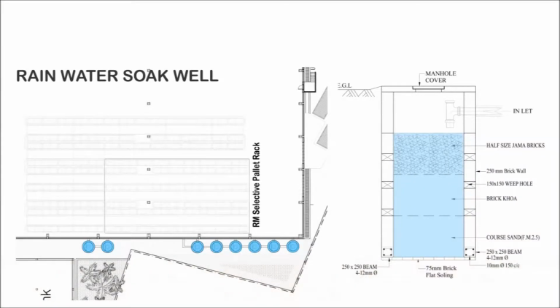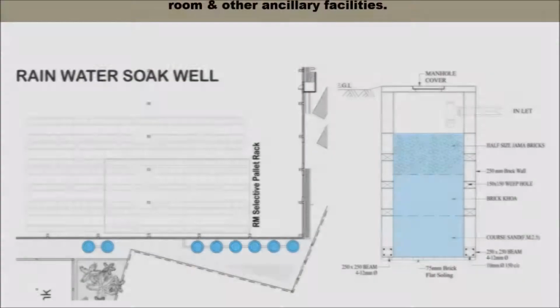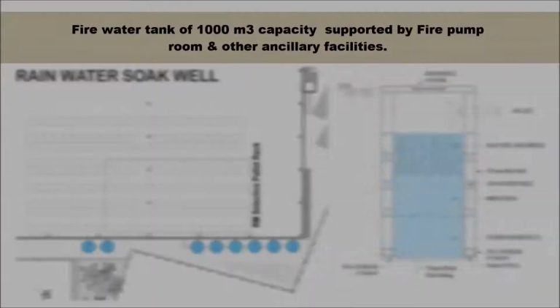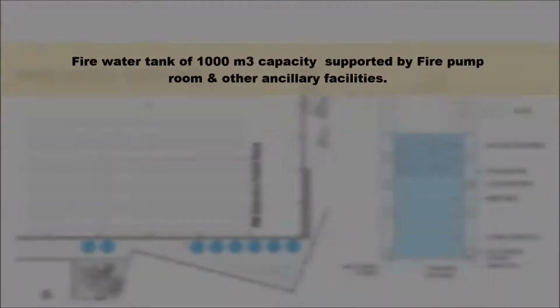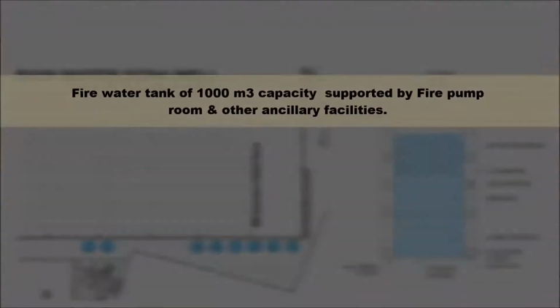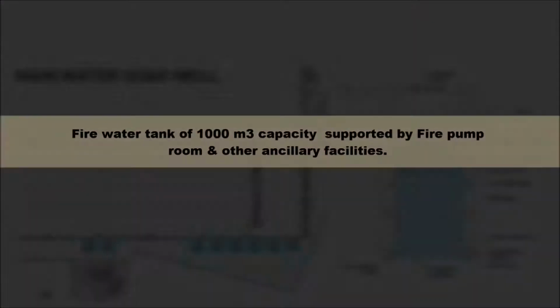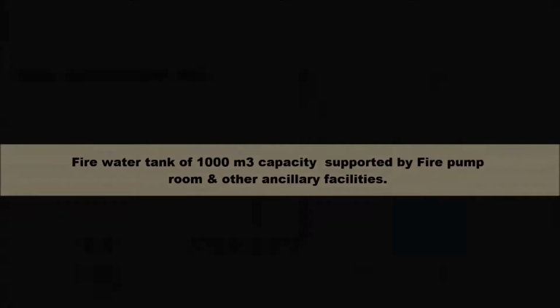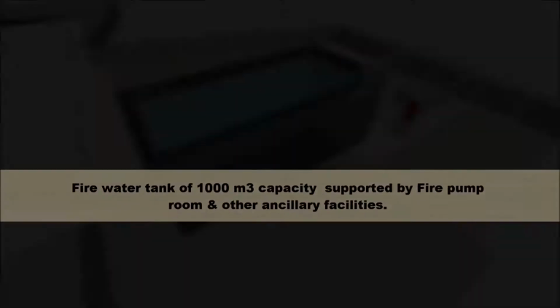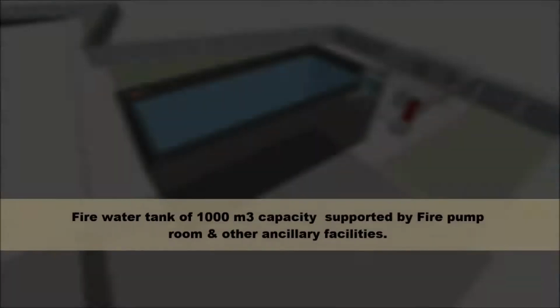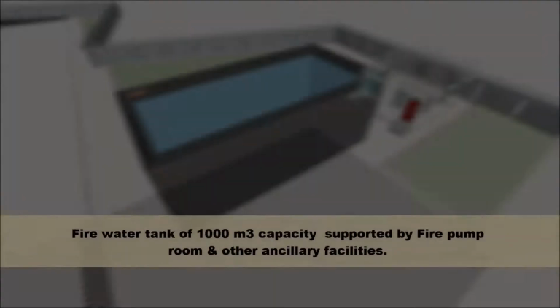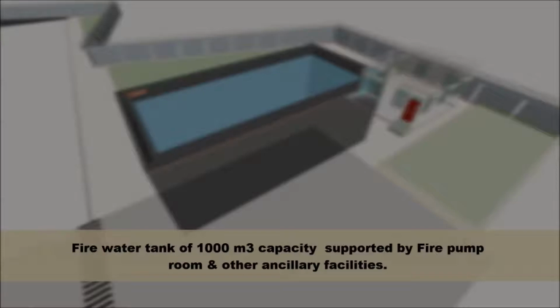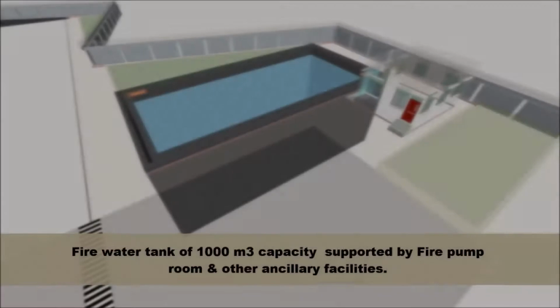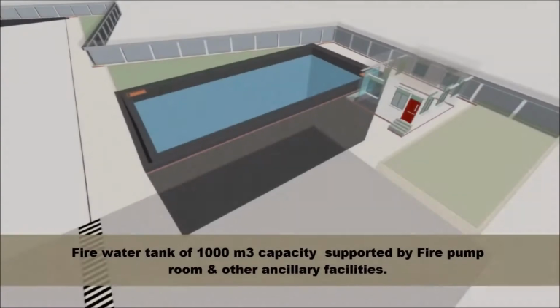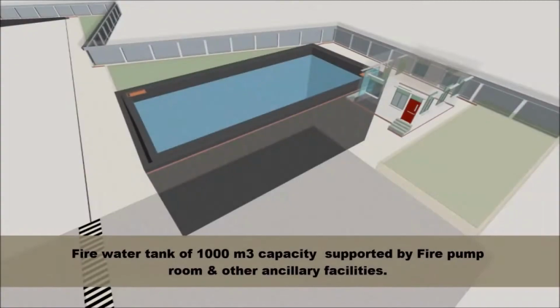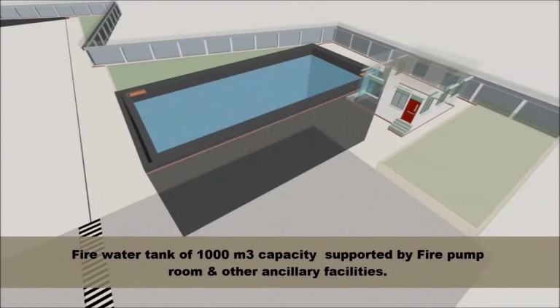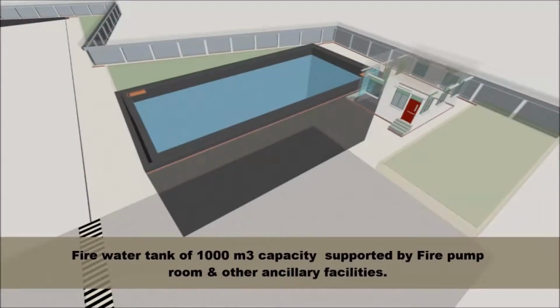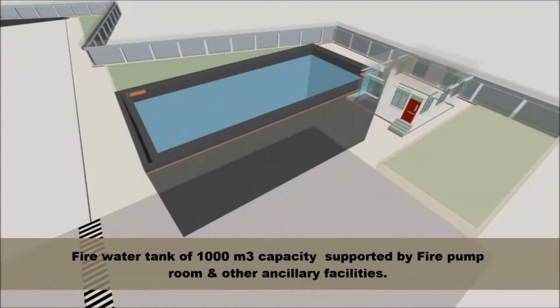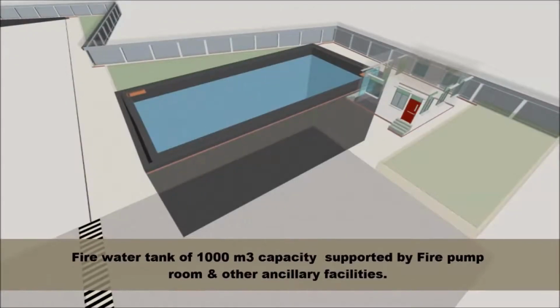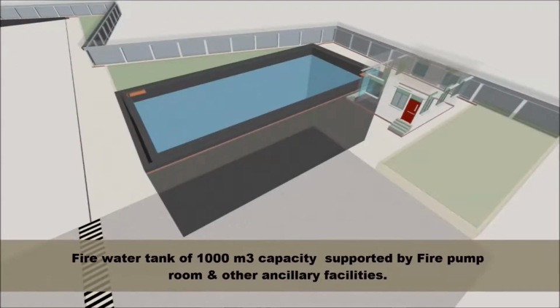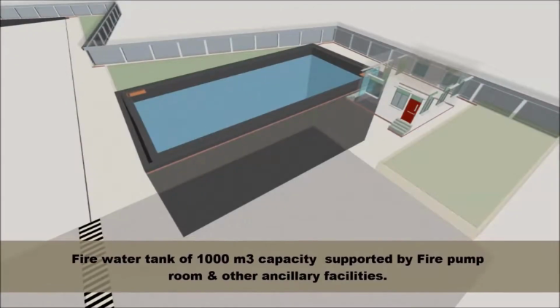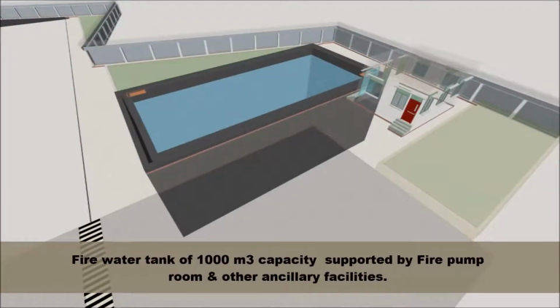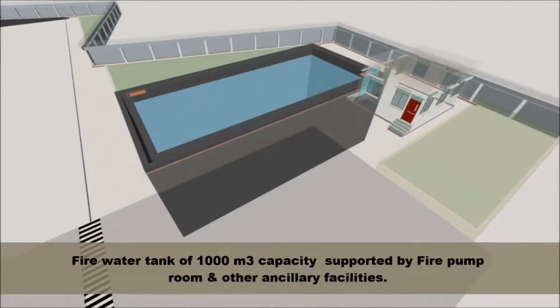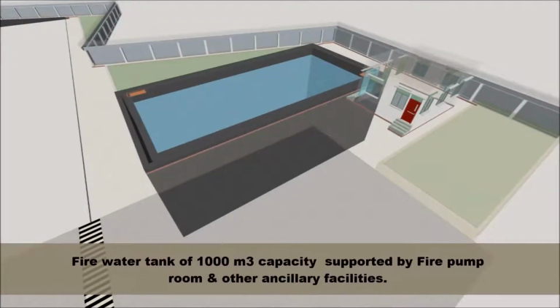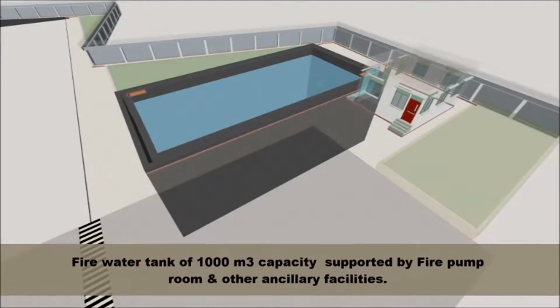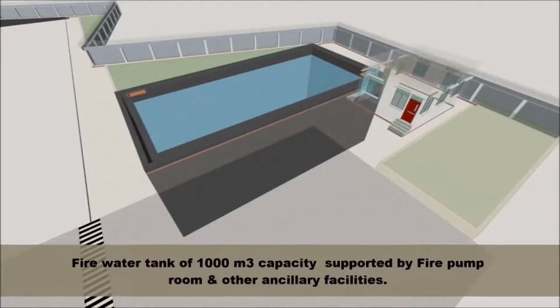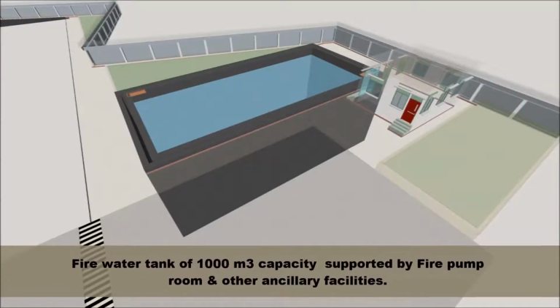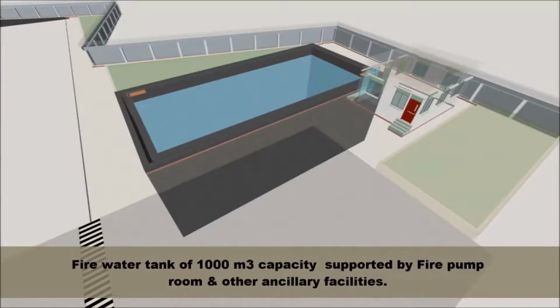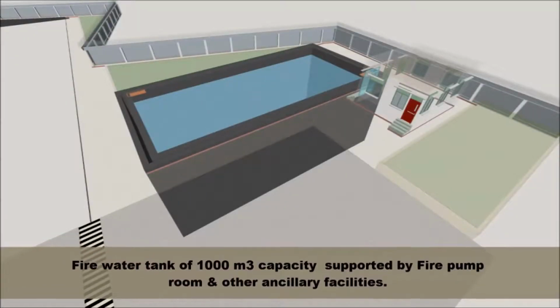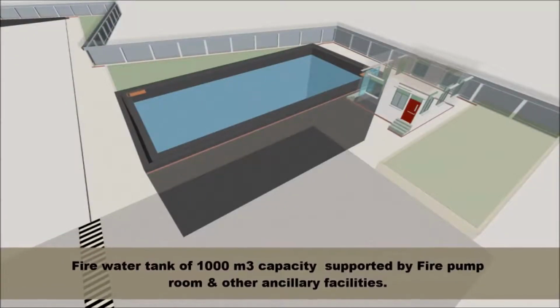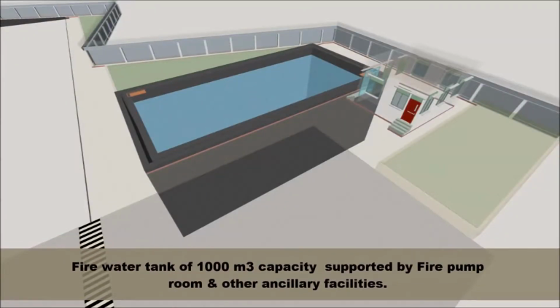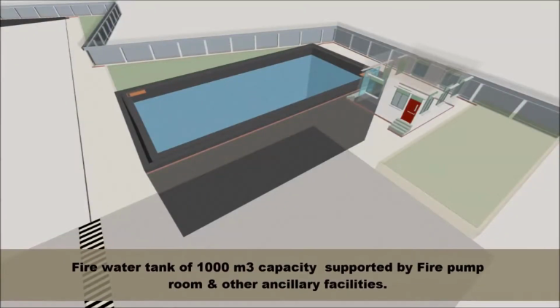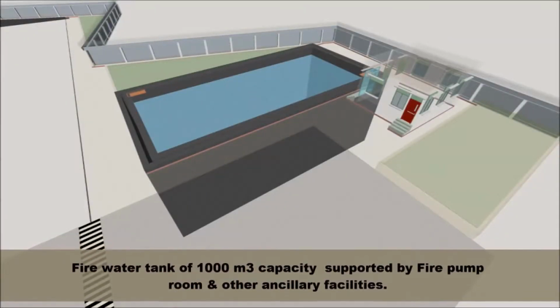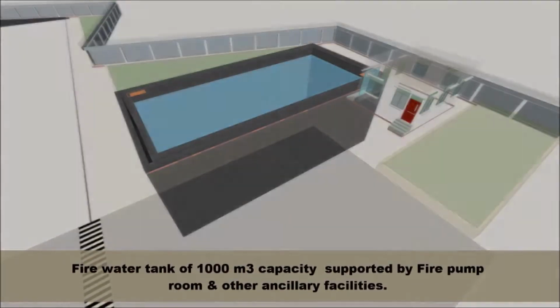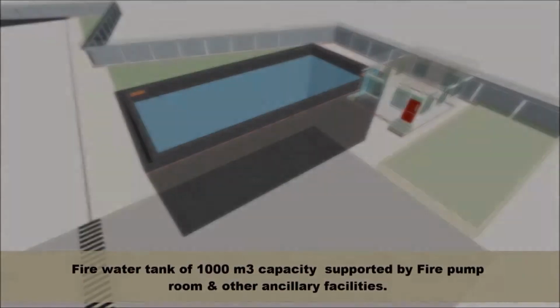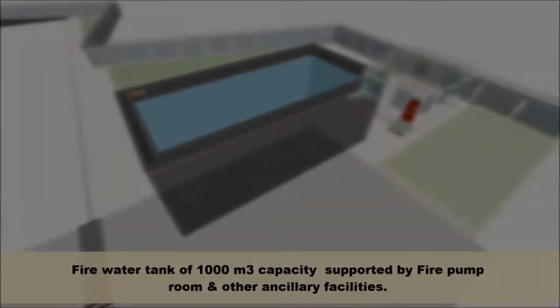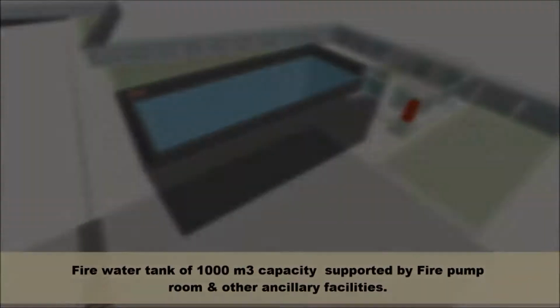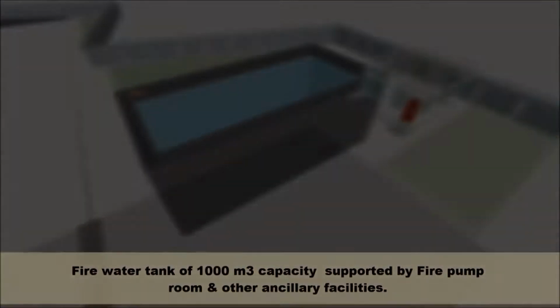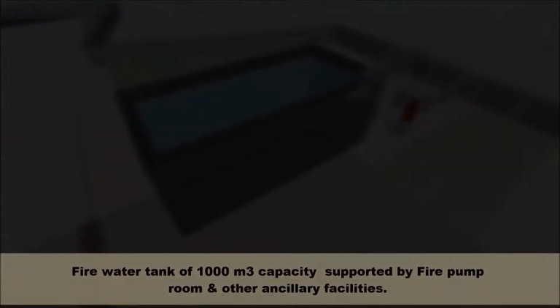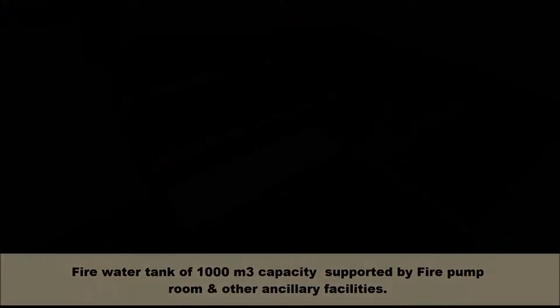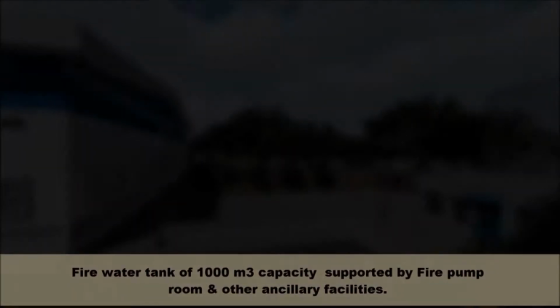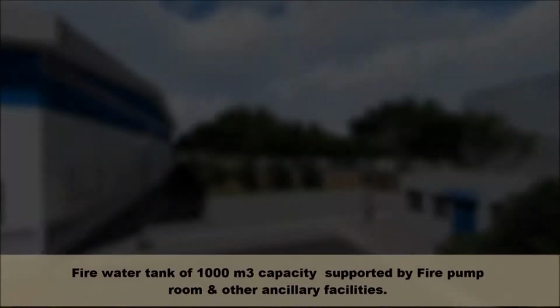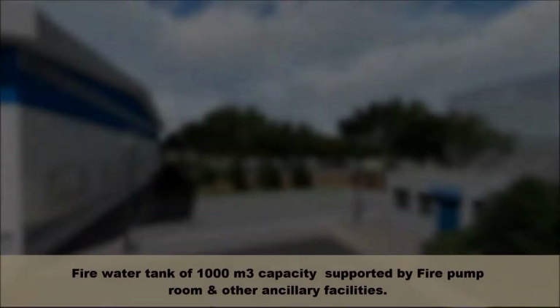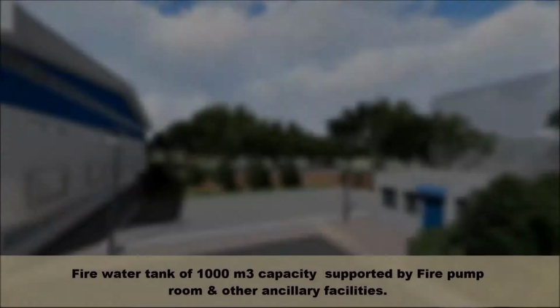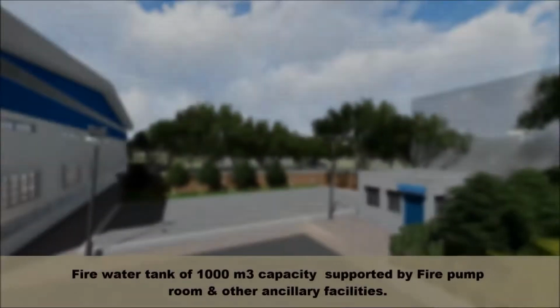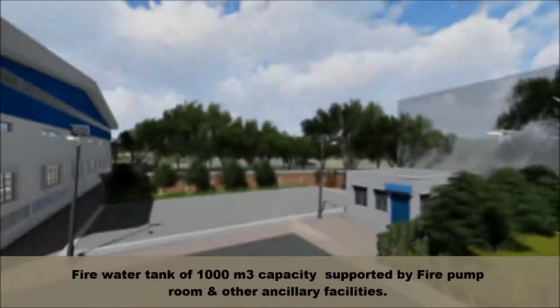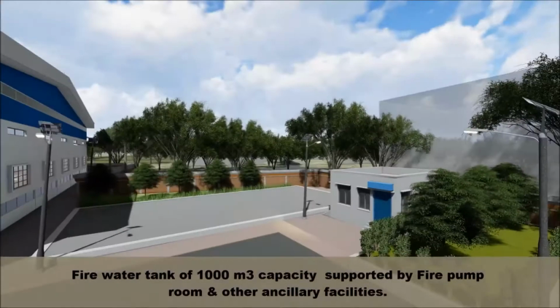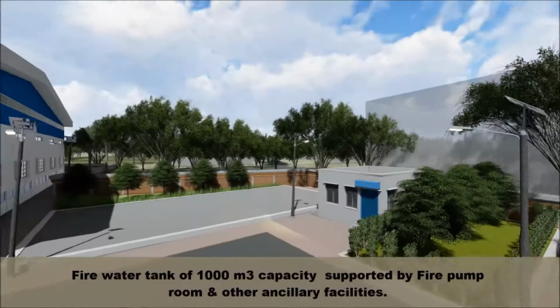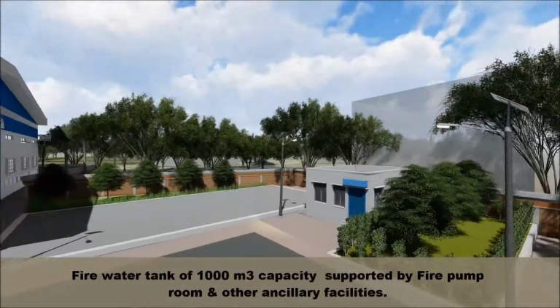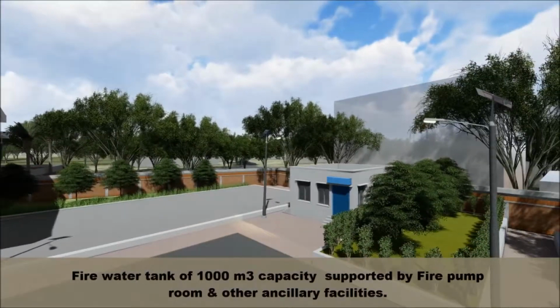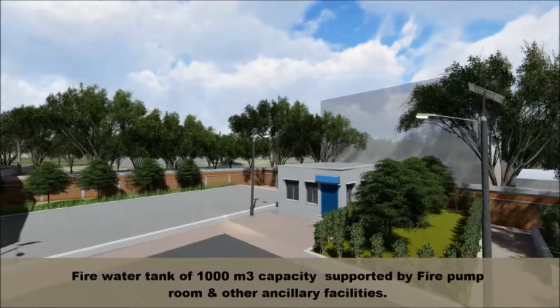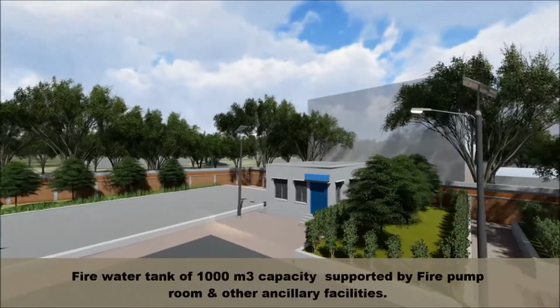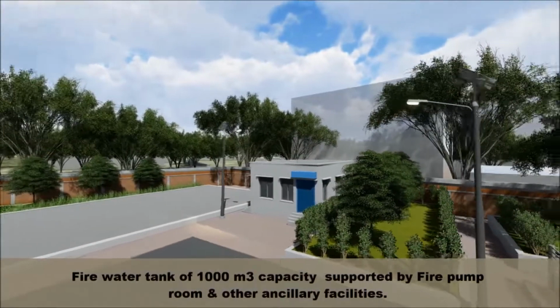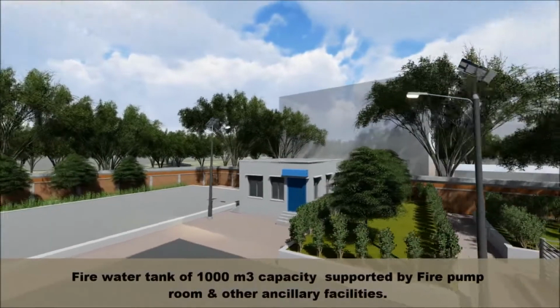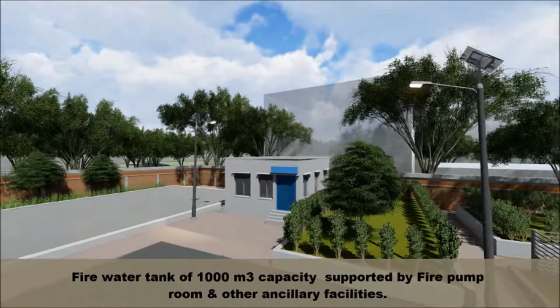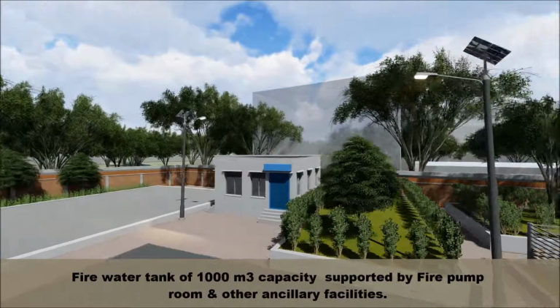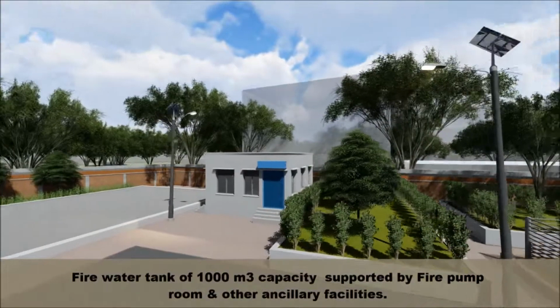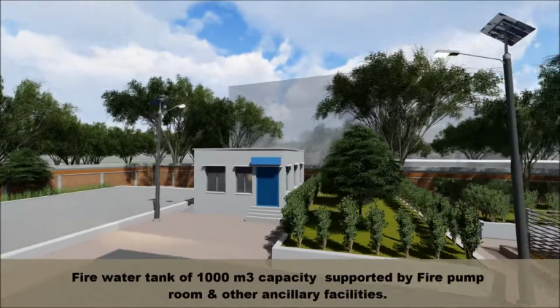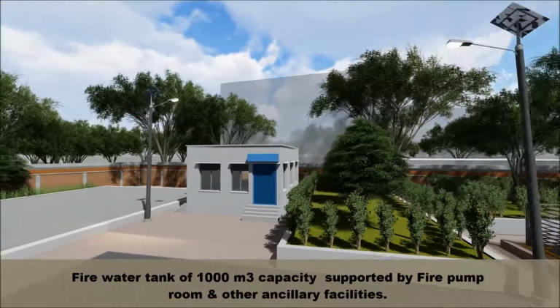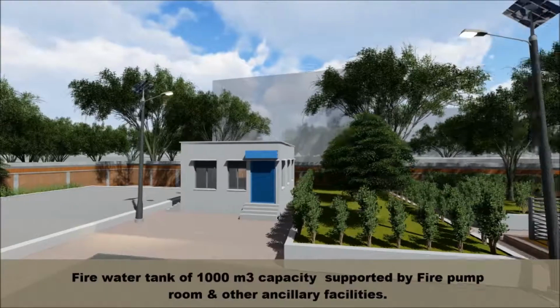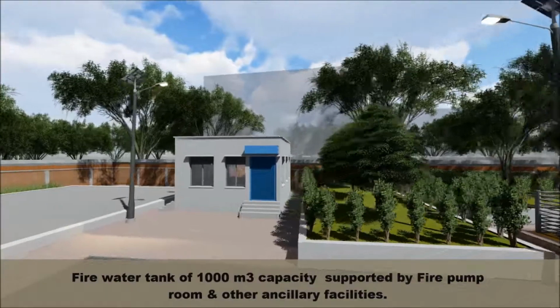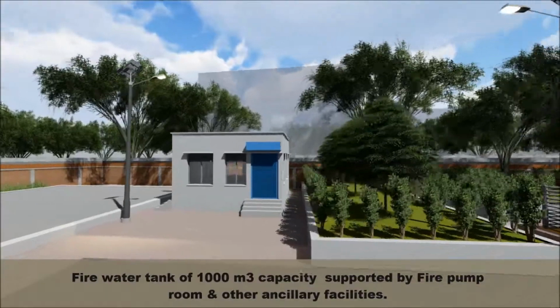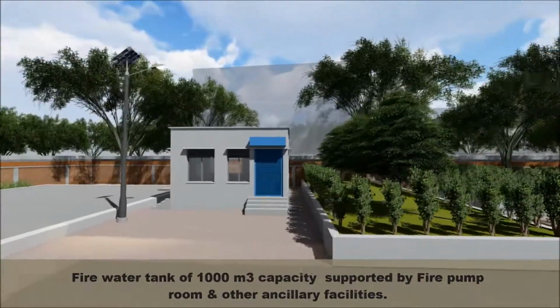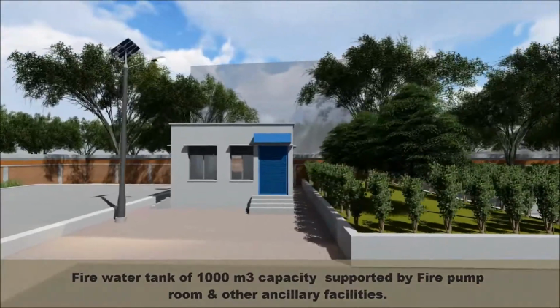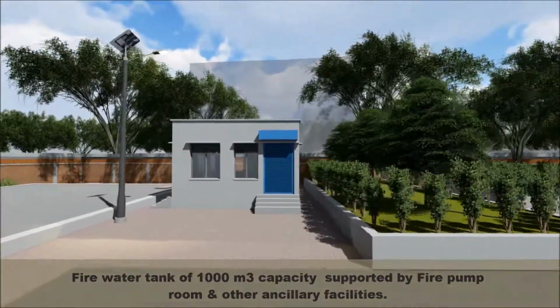A fire water tank of 1,000 cubic meter capacity, supported by a fire pump room and other ancillary facilities.